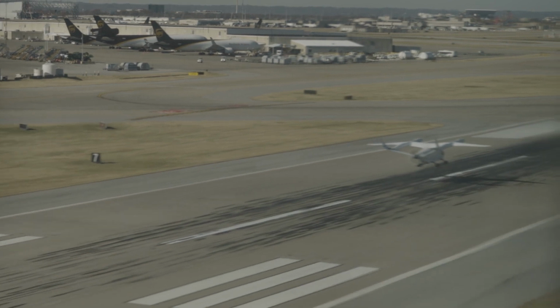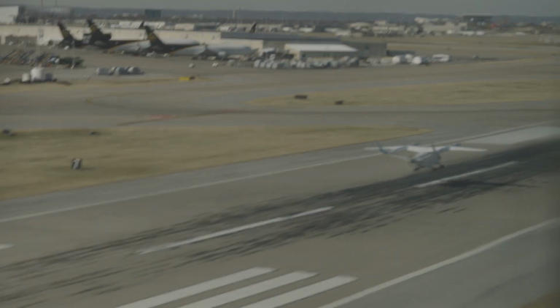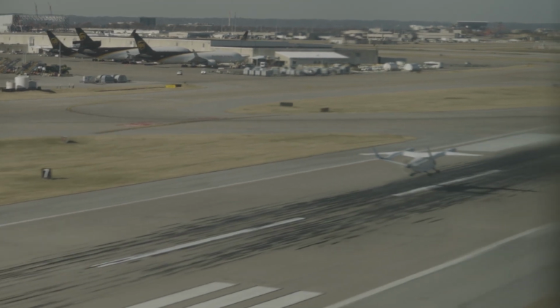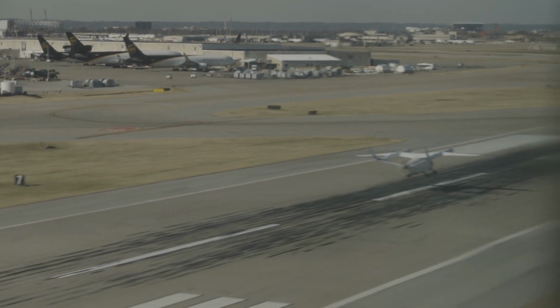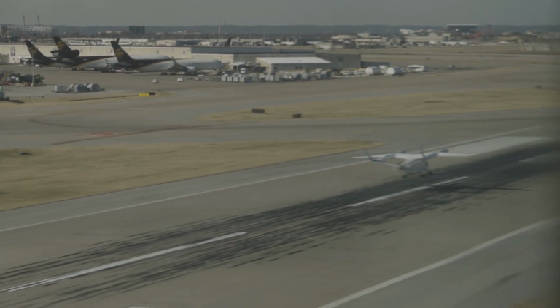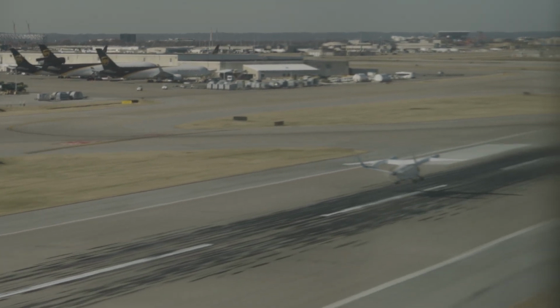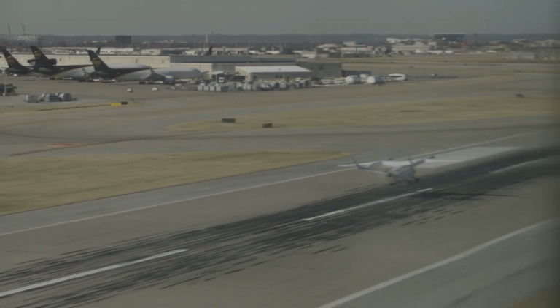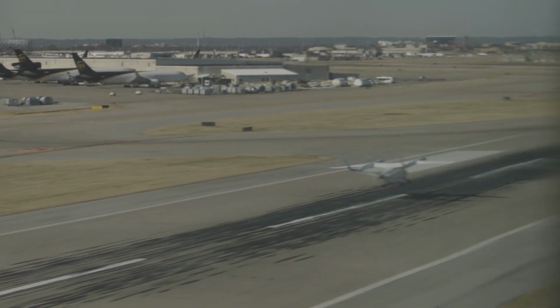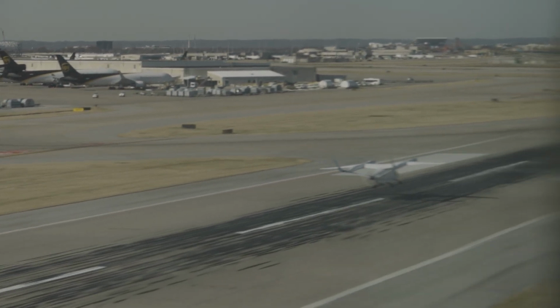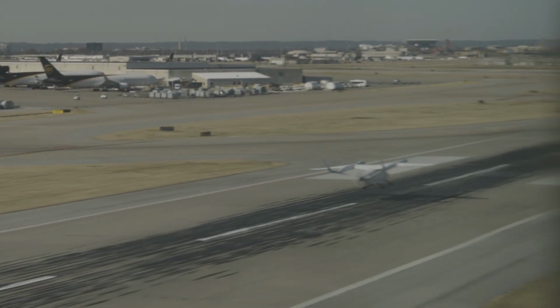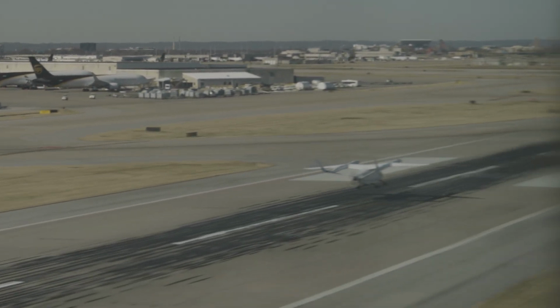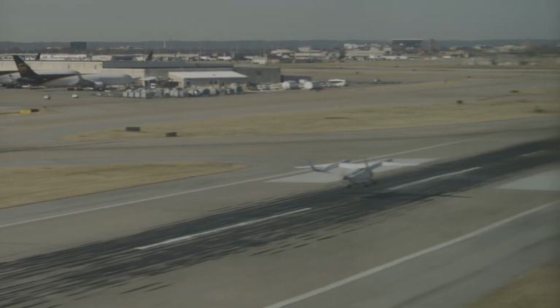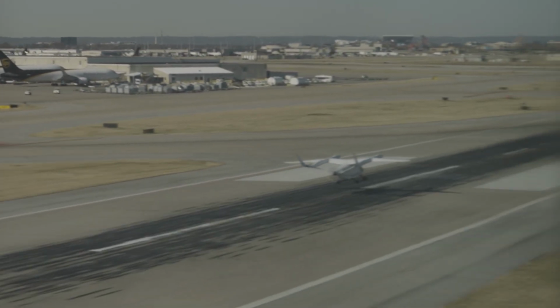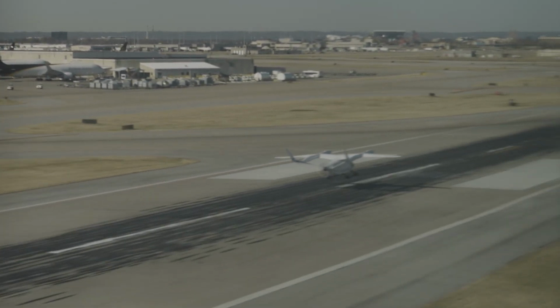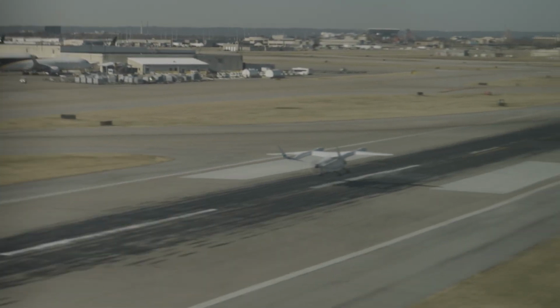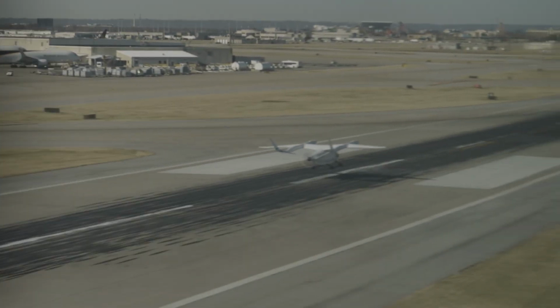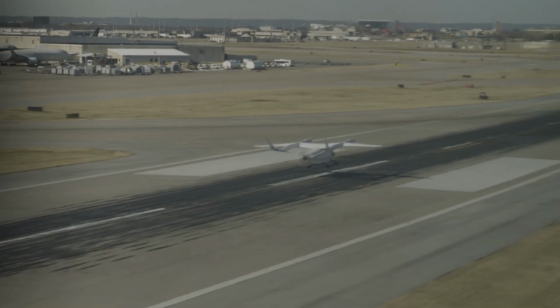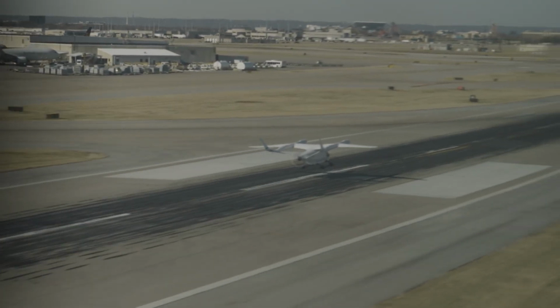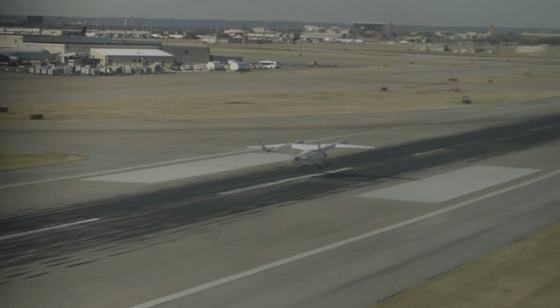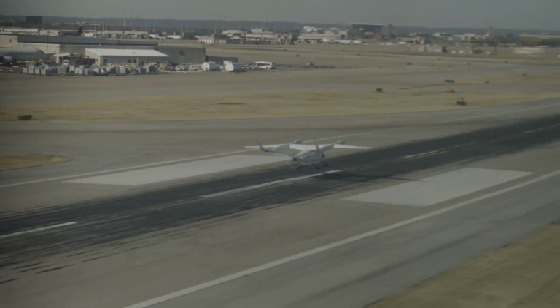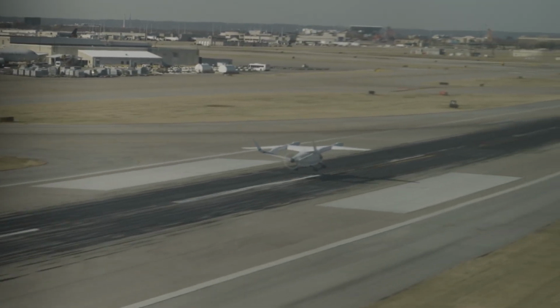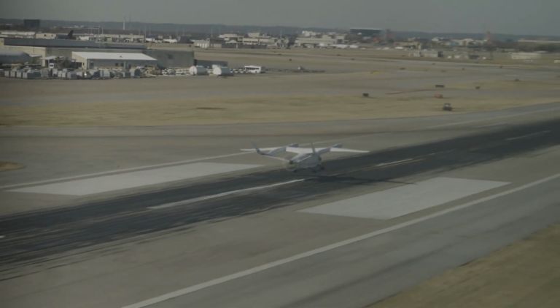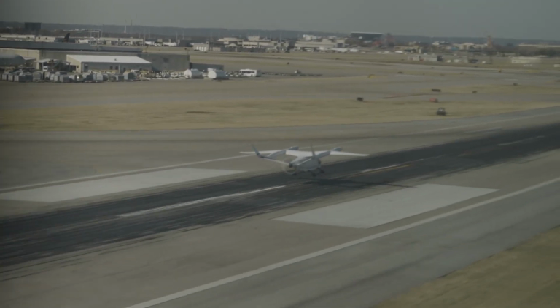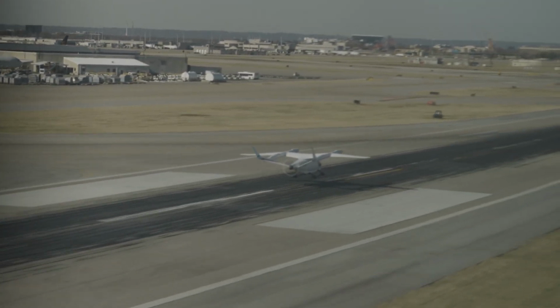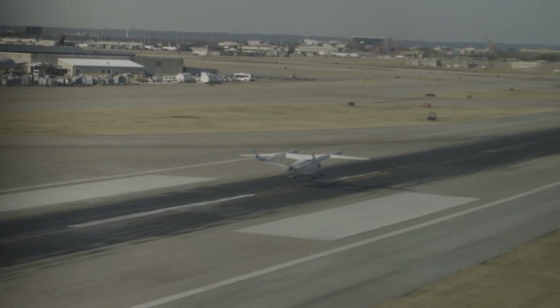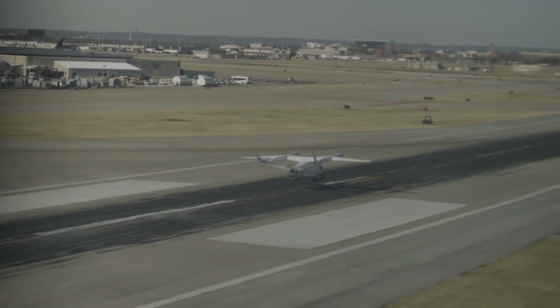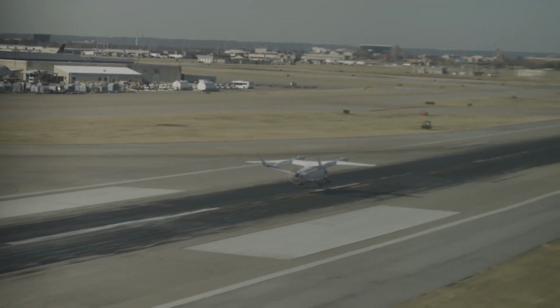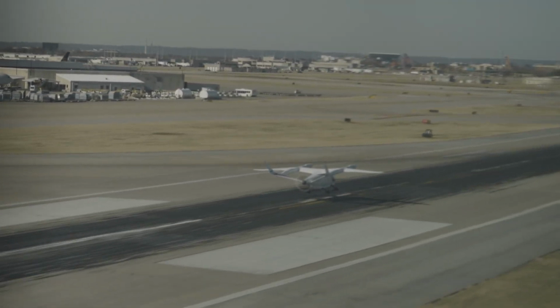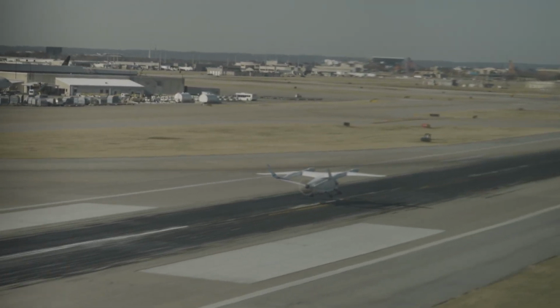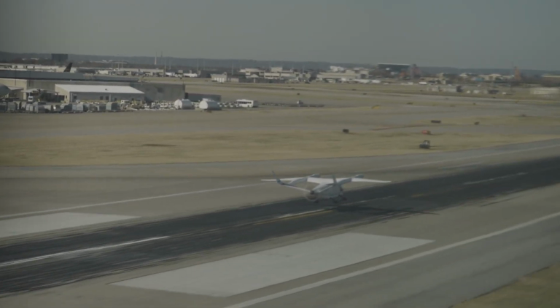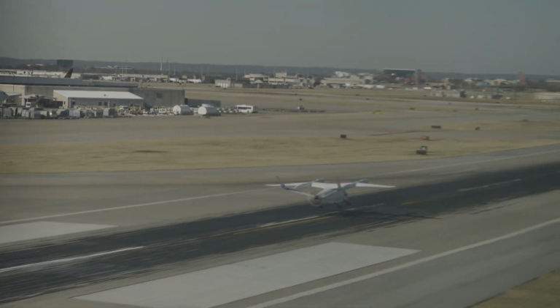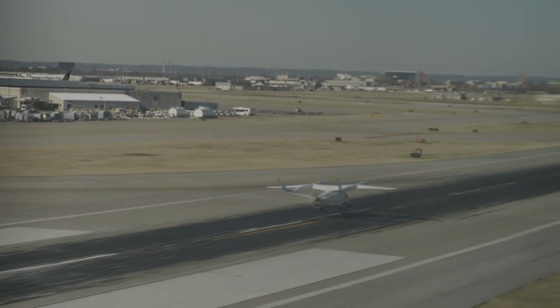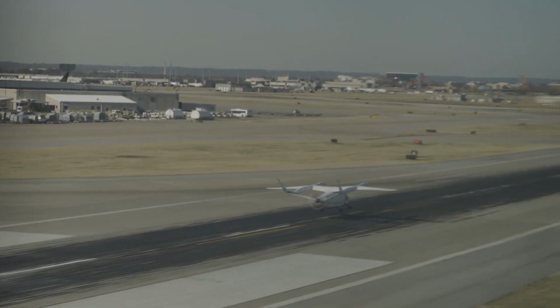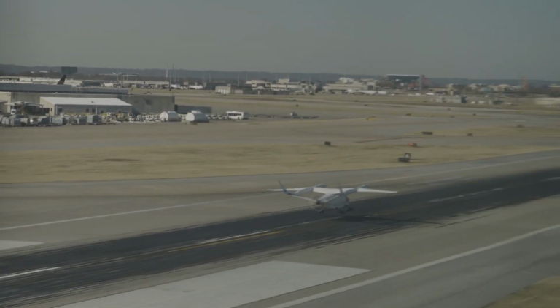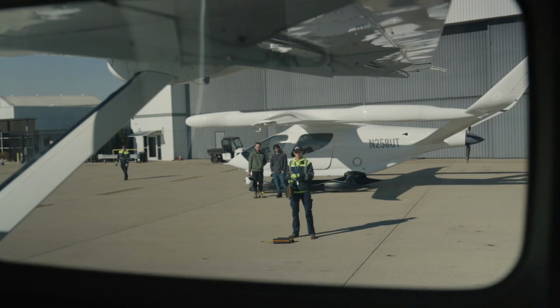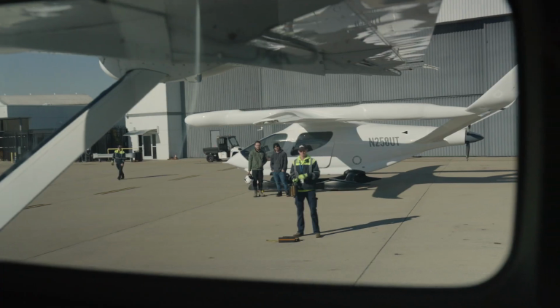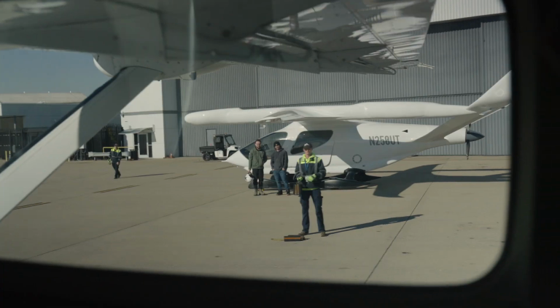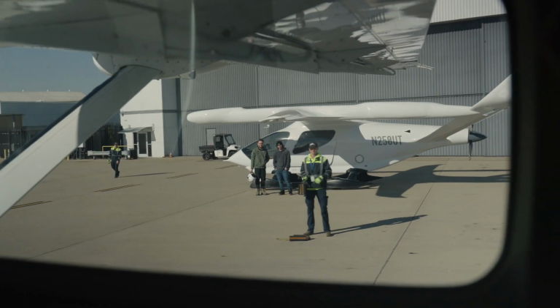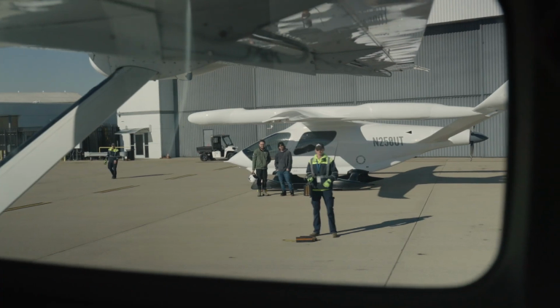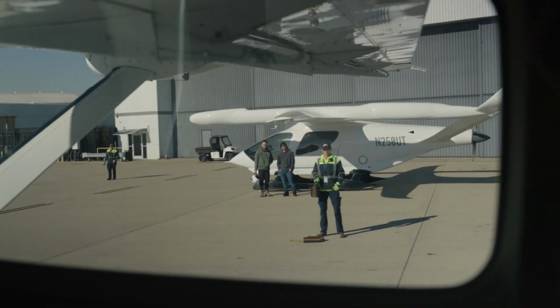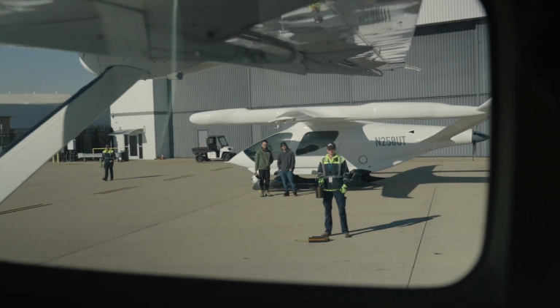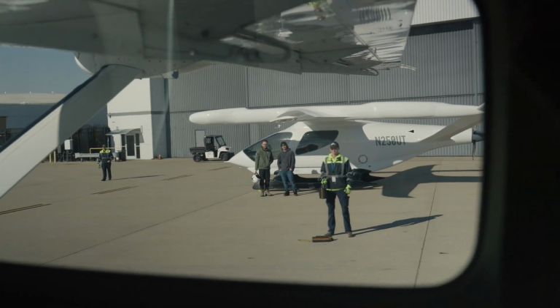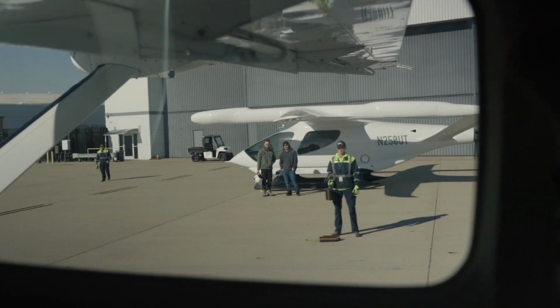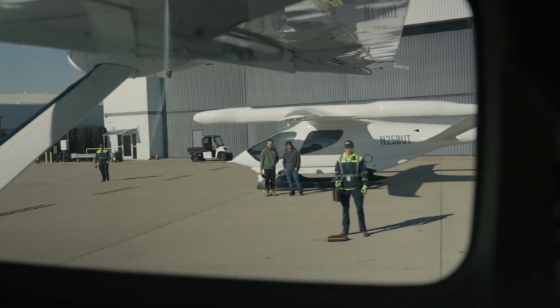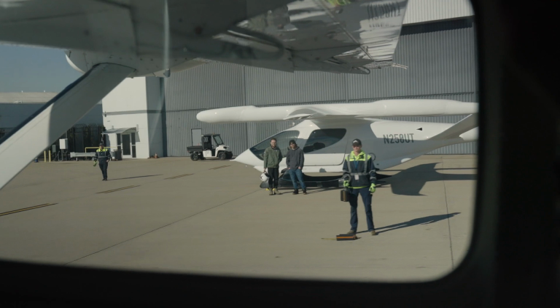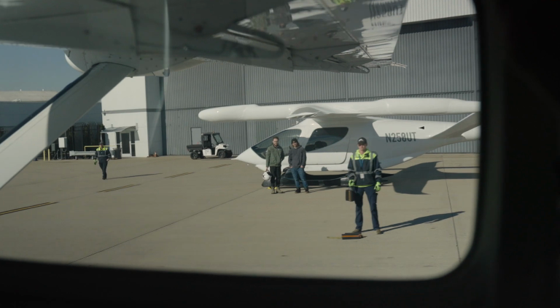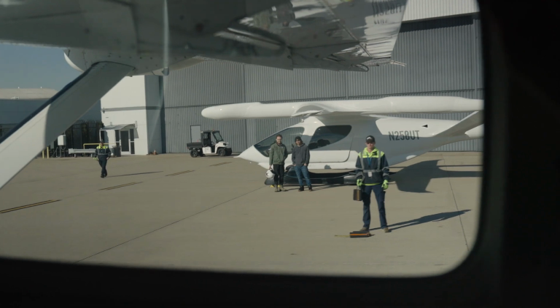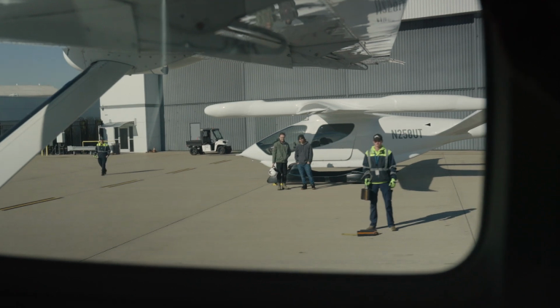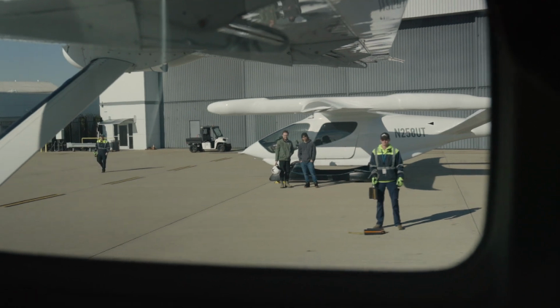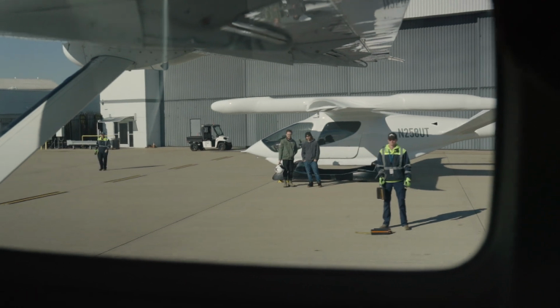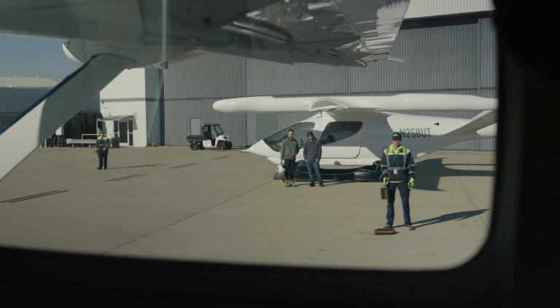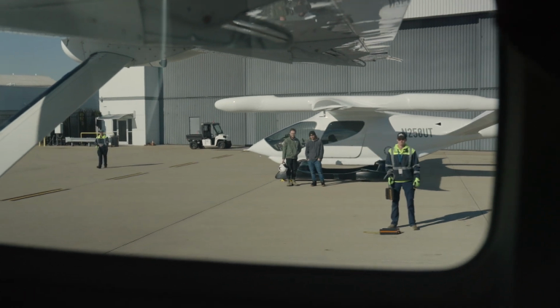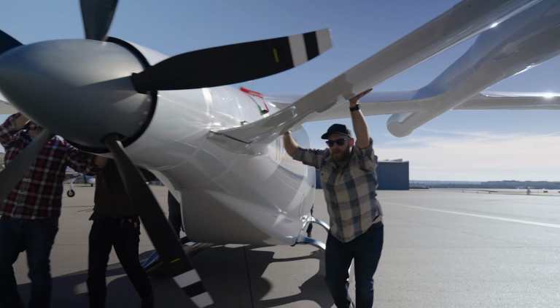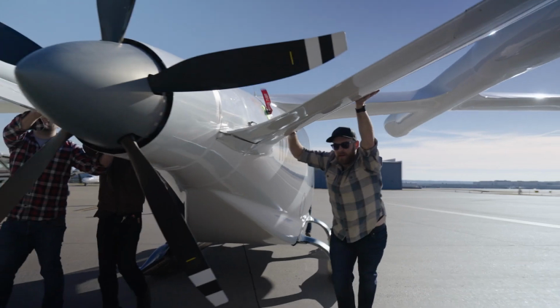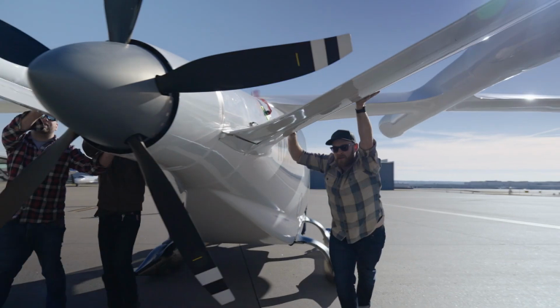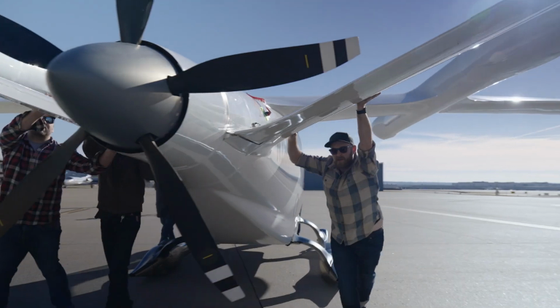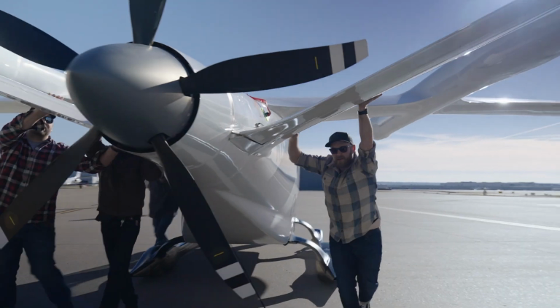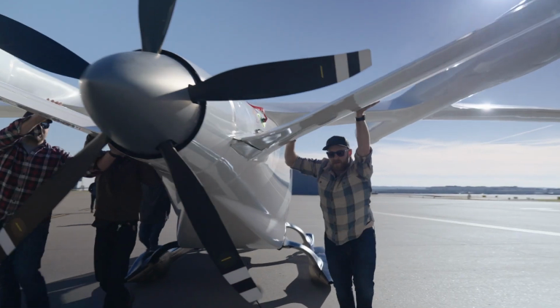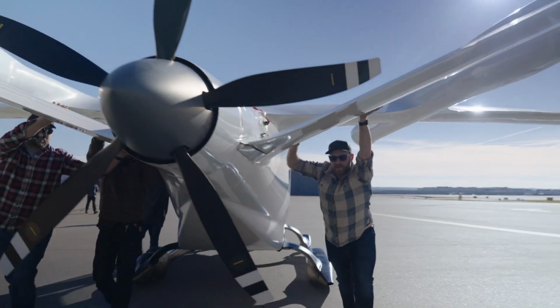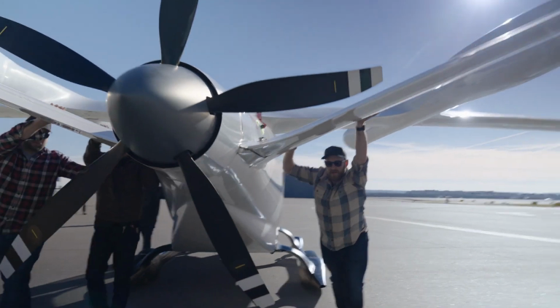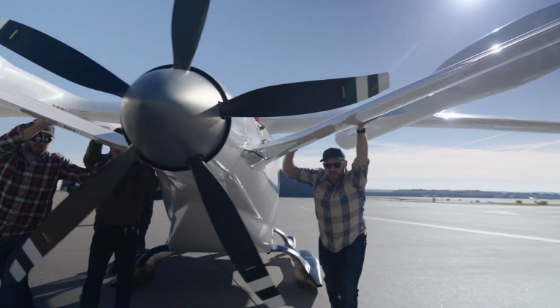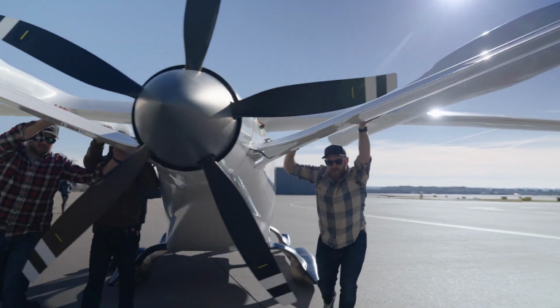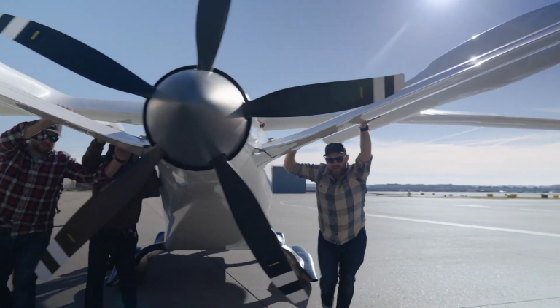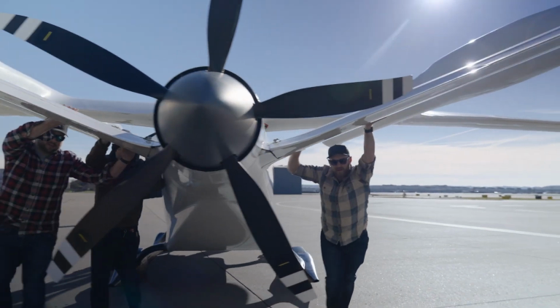Look at all those Worldport jets, gee. We're back here in Louisville, Kentucky to support the UPS visit.